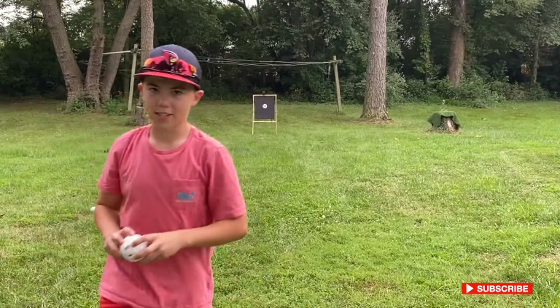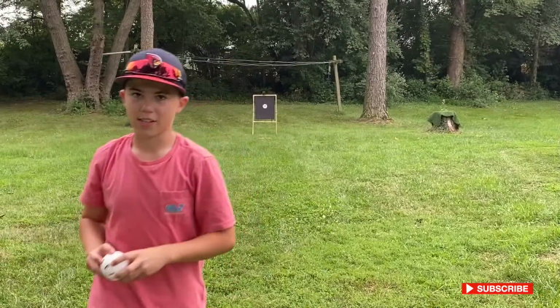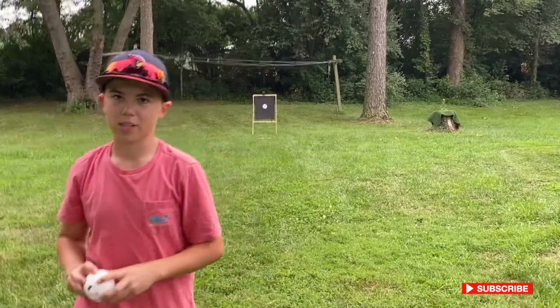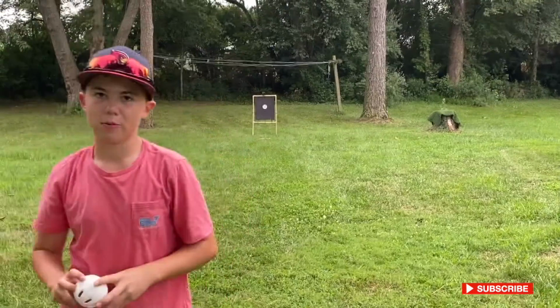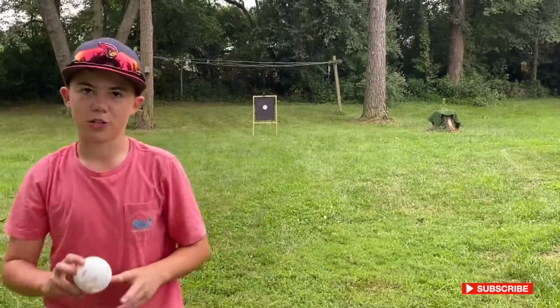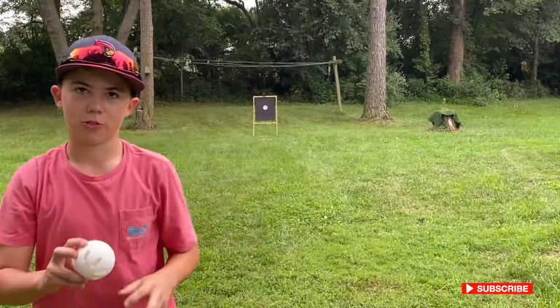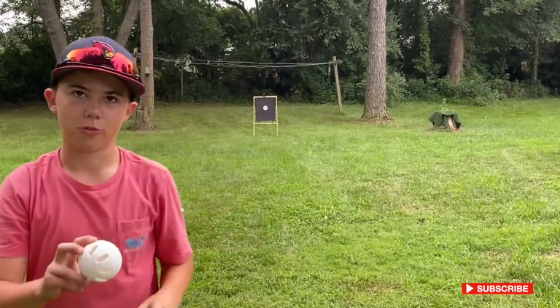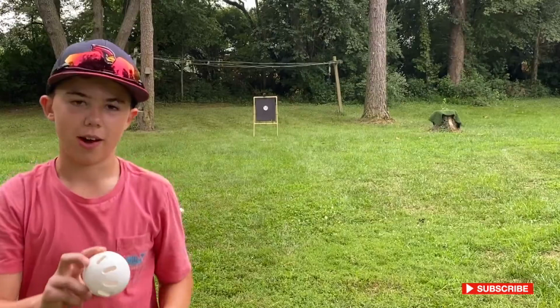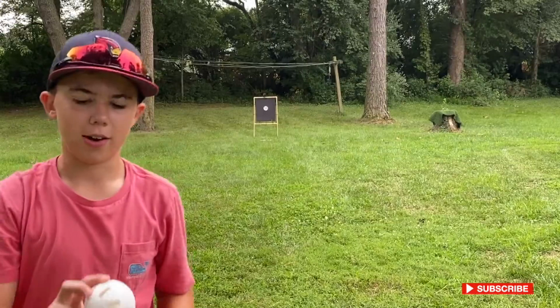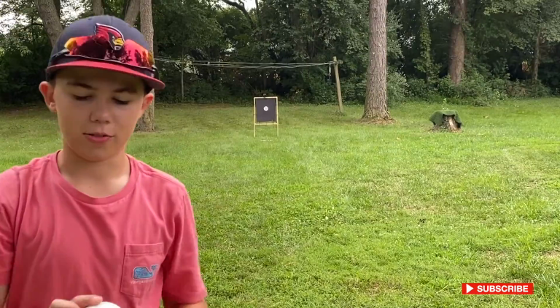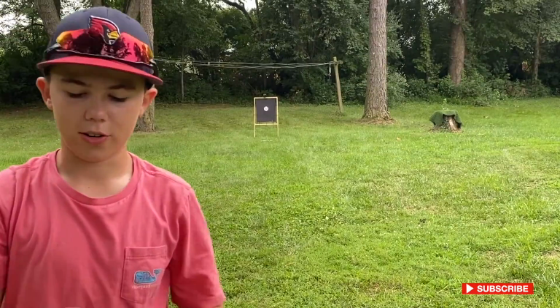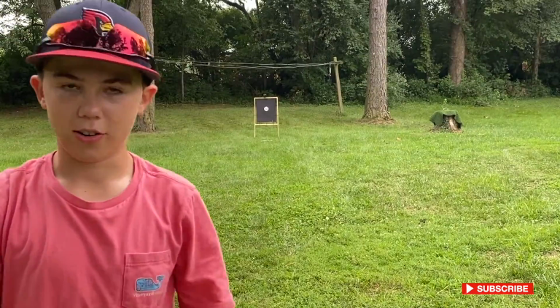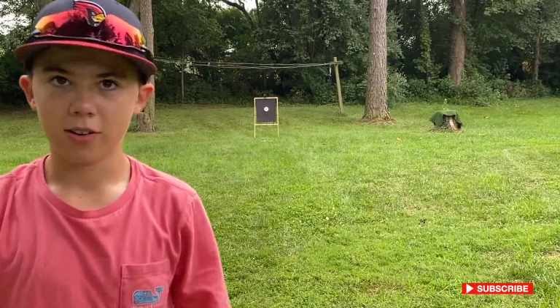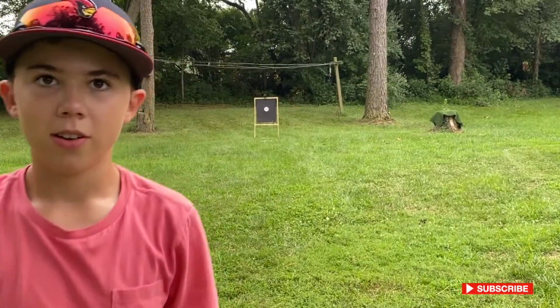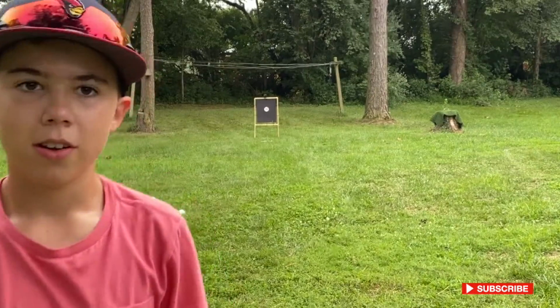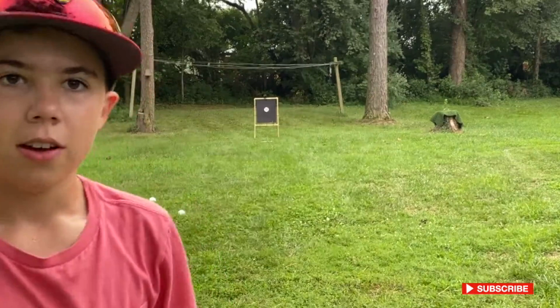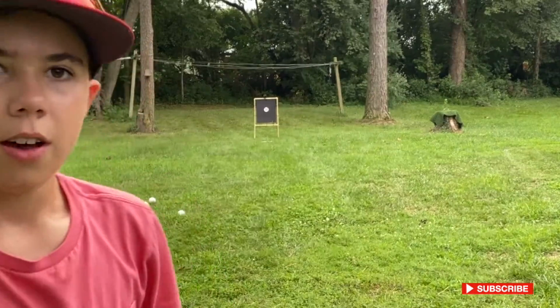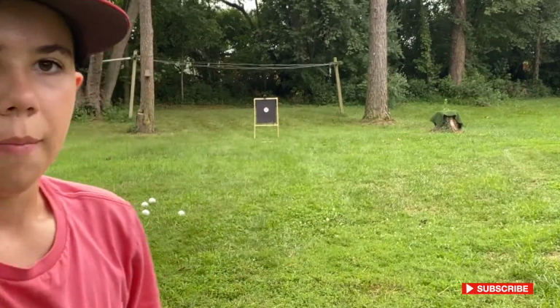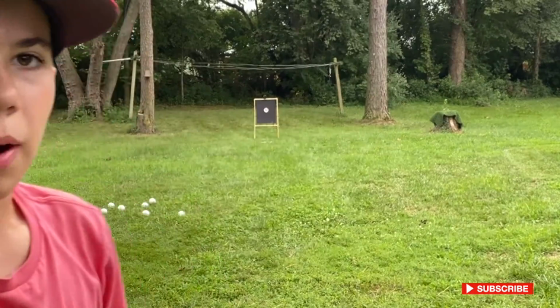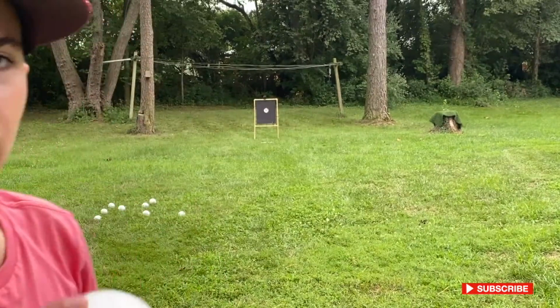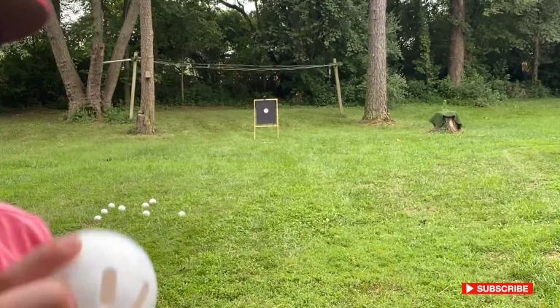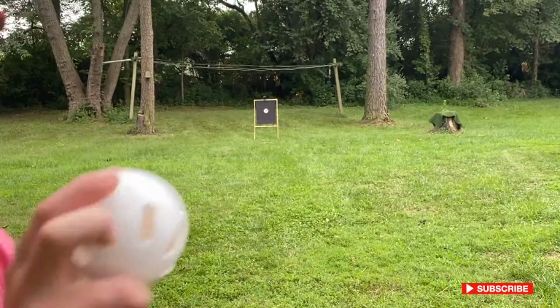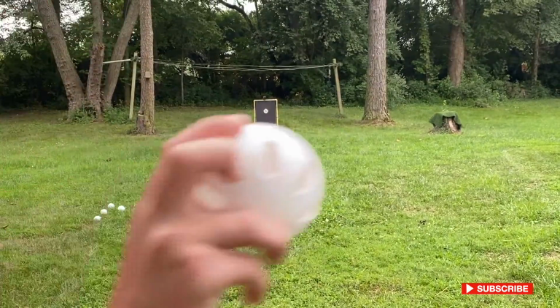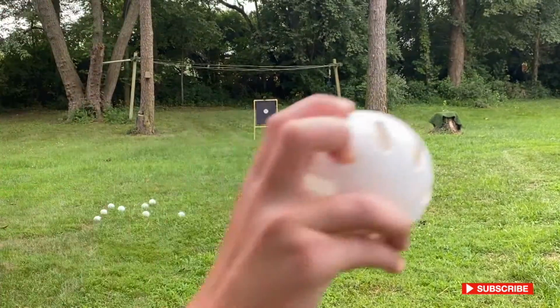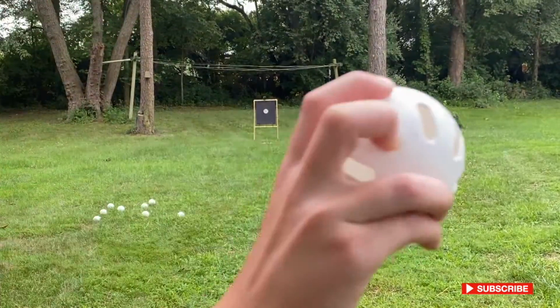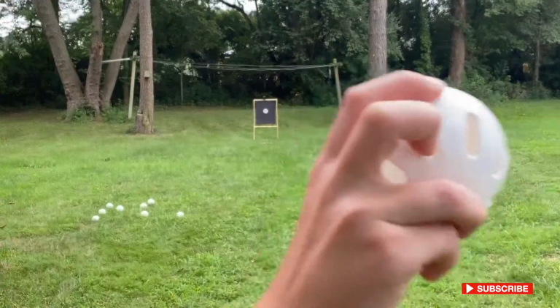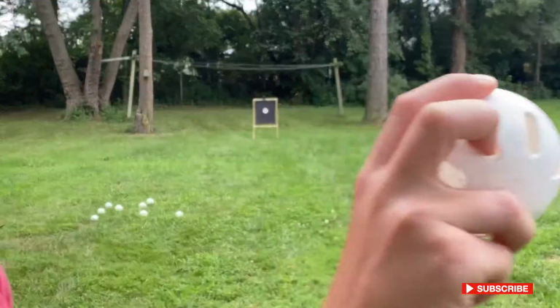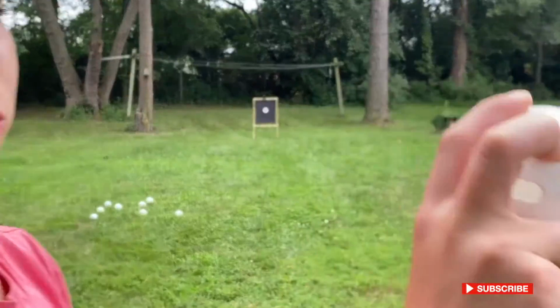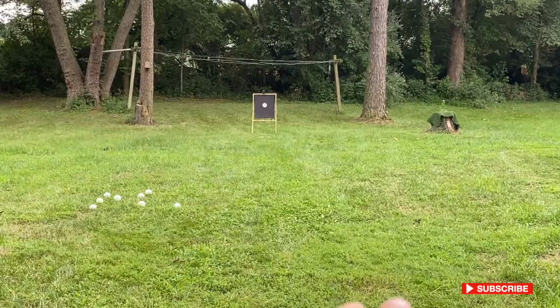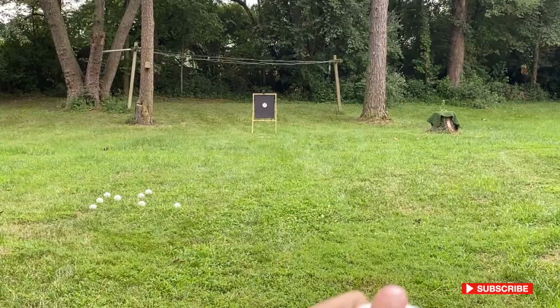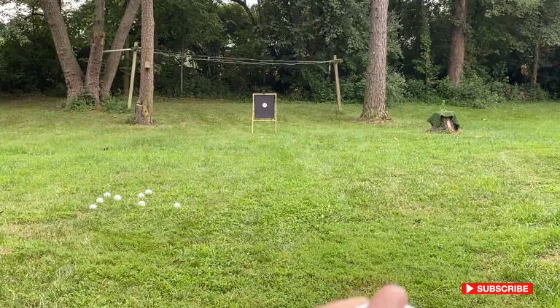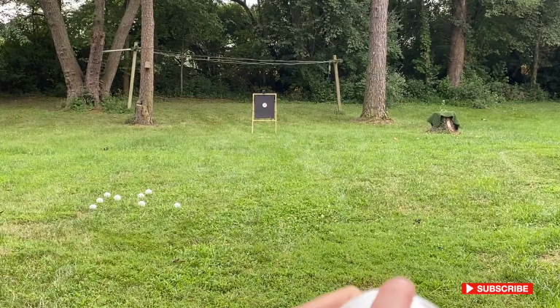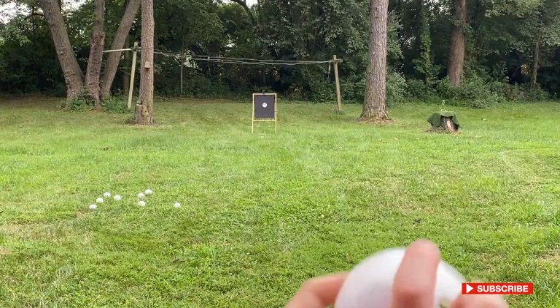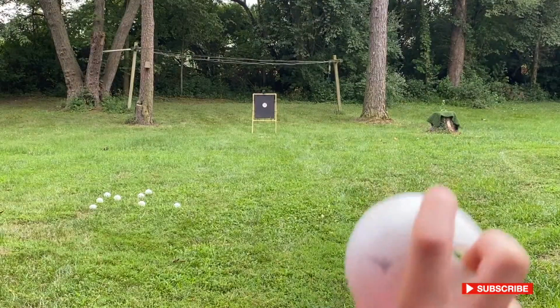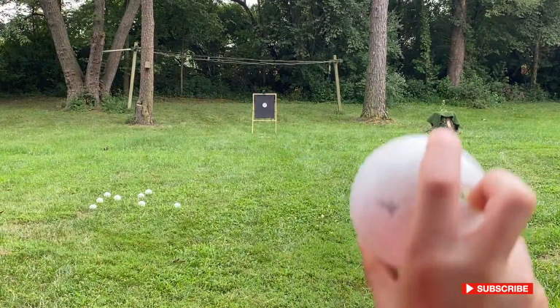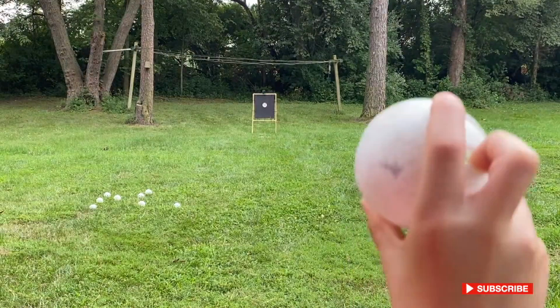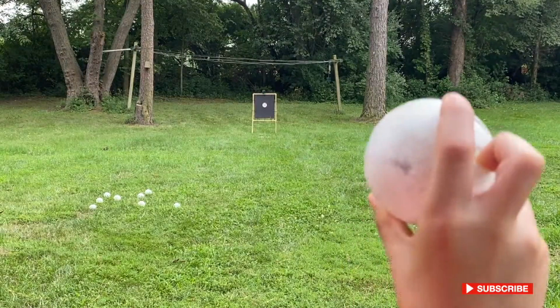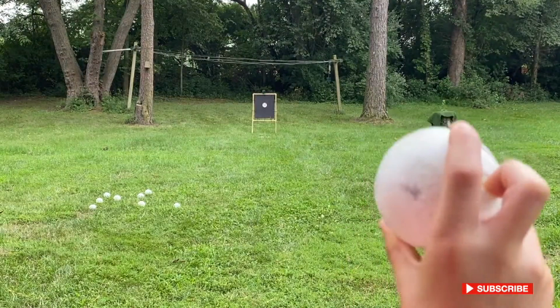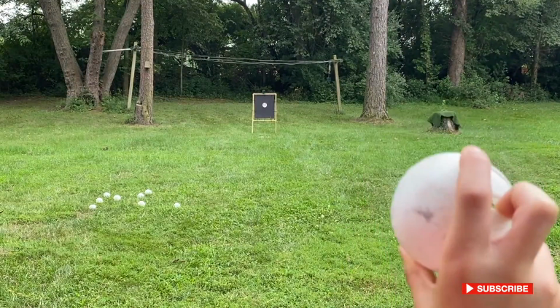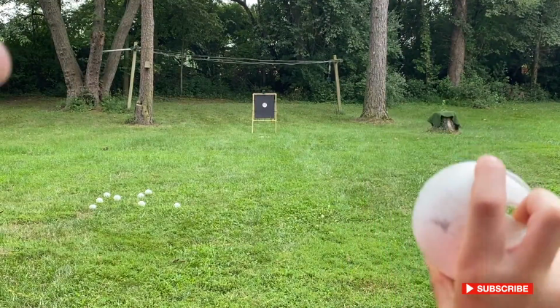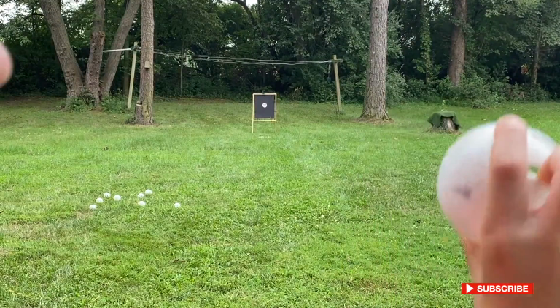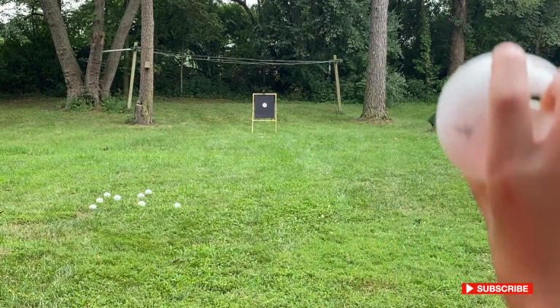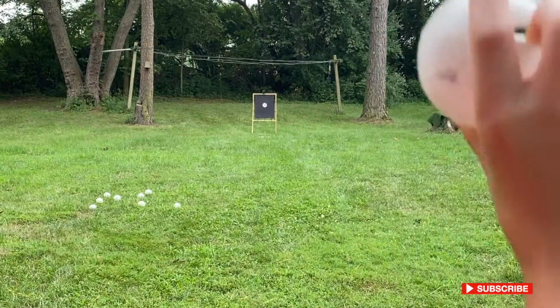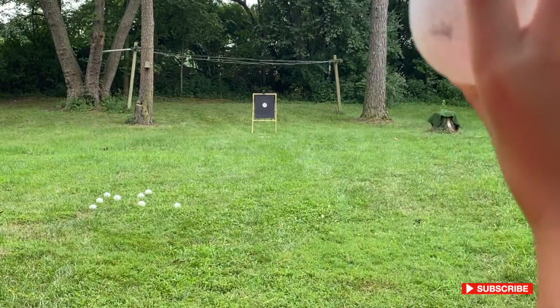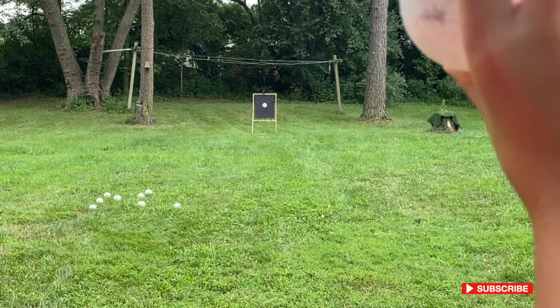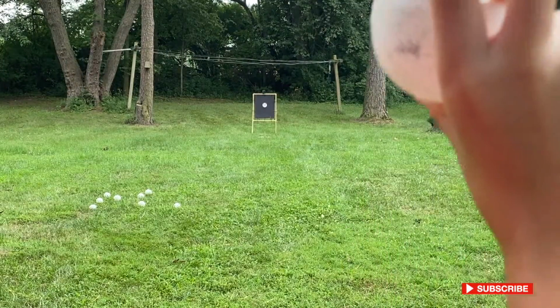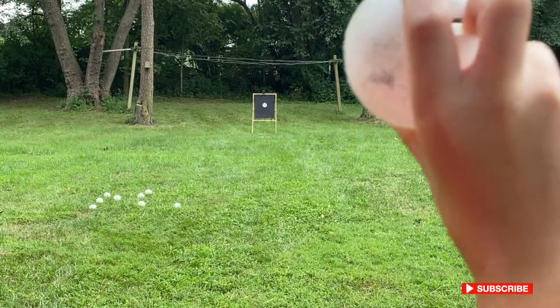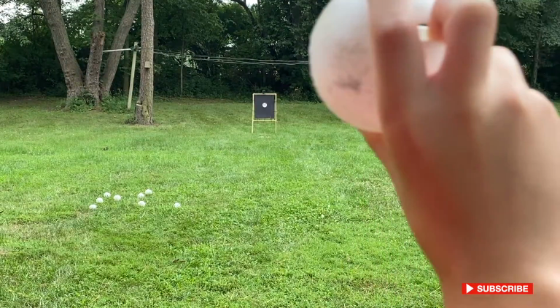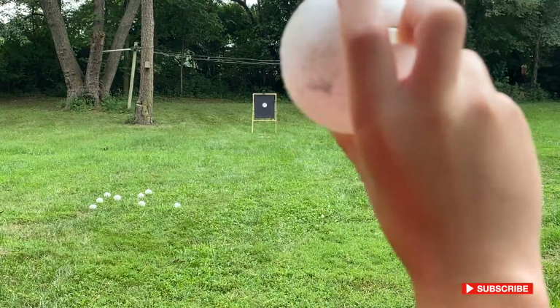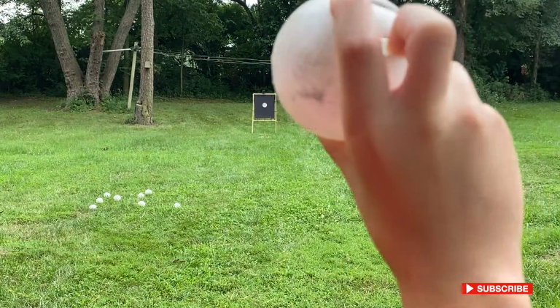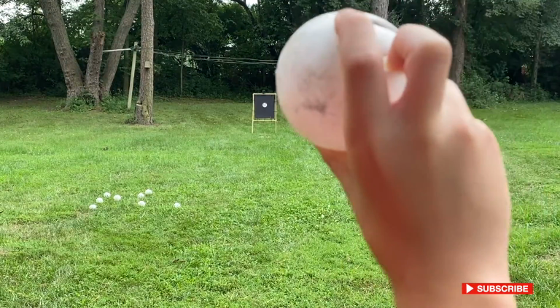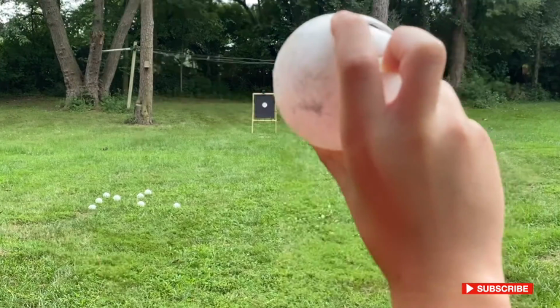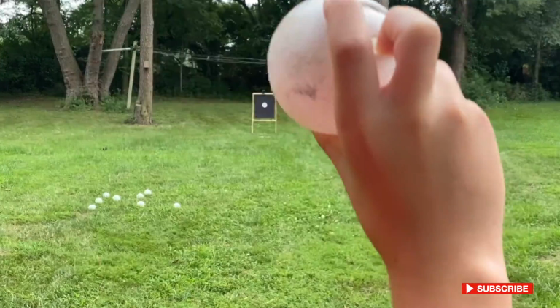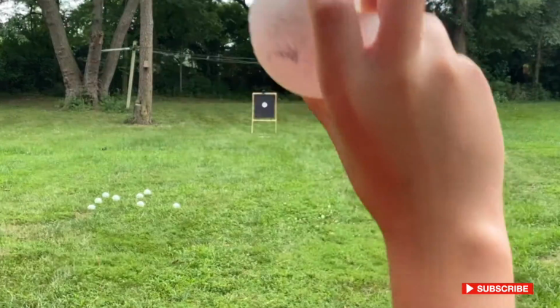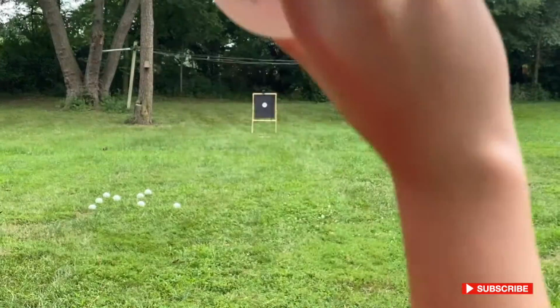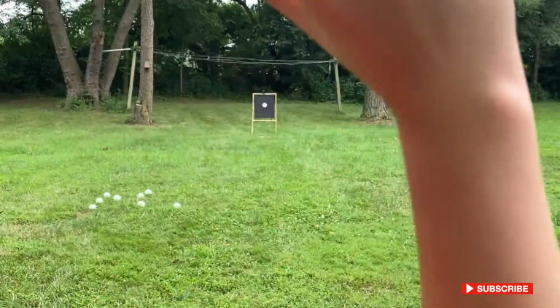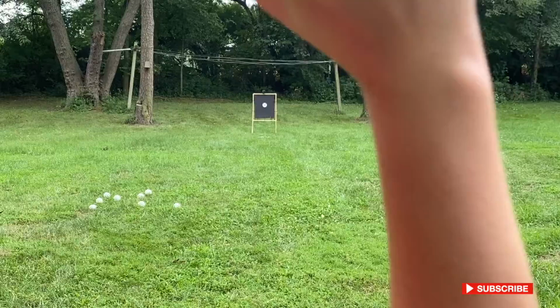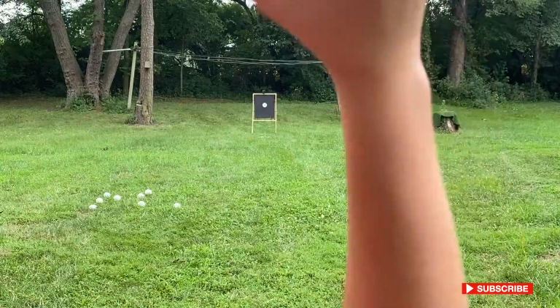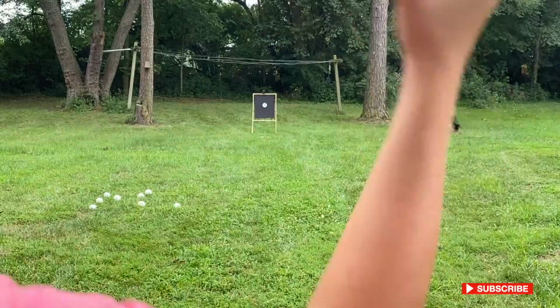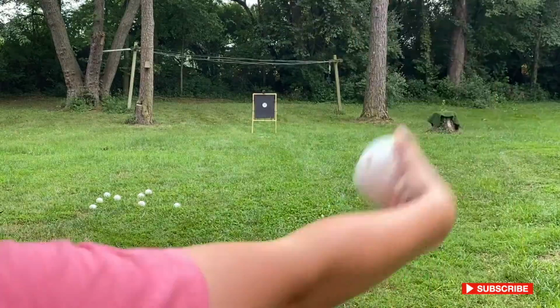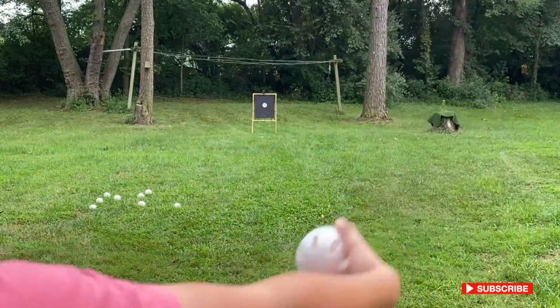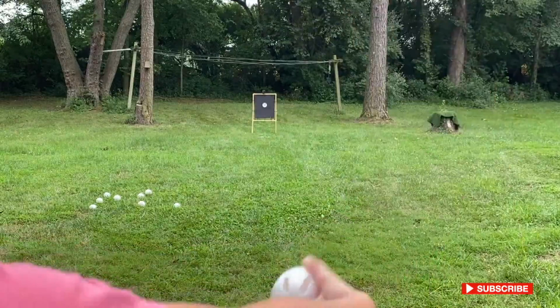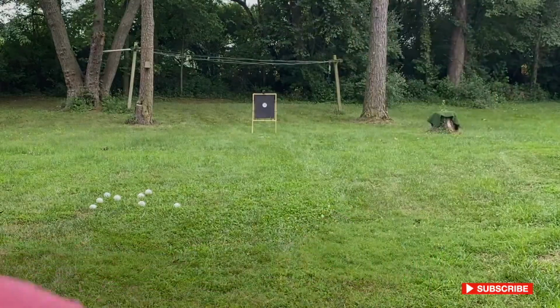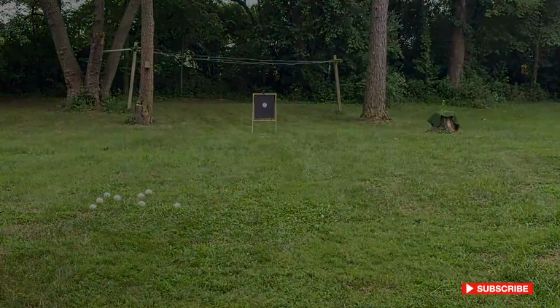I'm going to be showing you how to throw my knuckle drop. You'll finger into this, and then you're going to be wanting to come down with a 12-6.